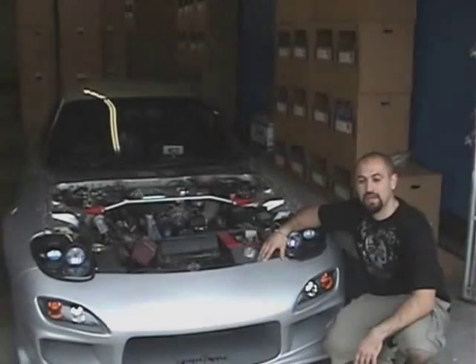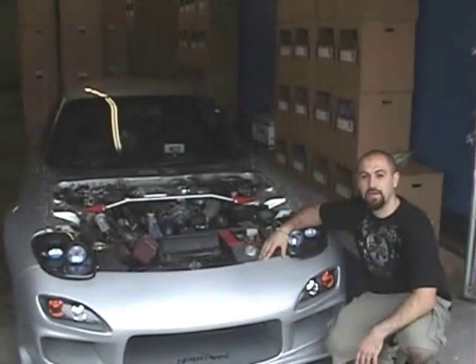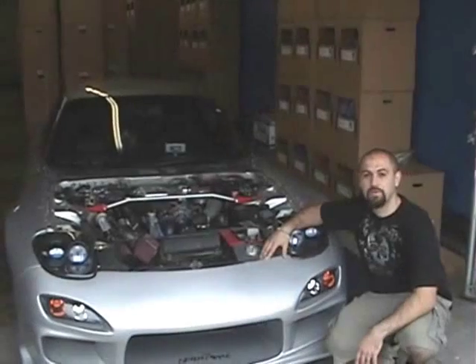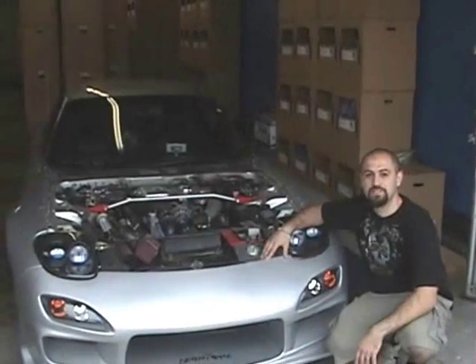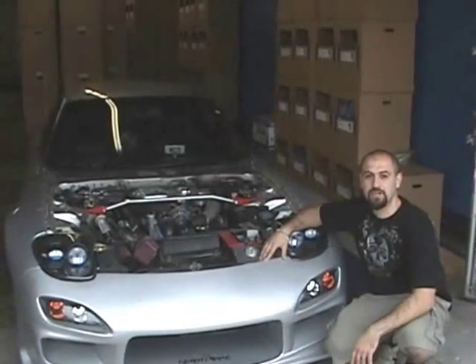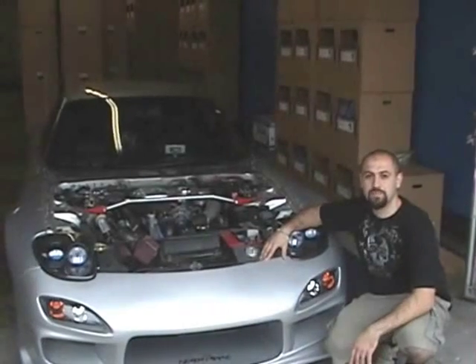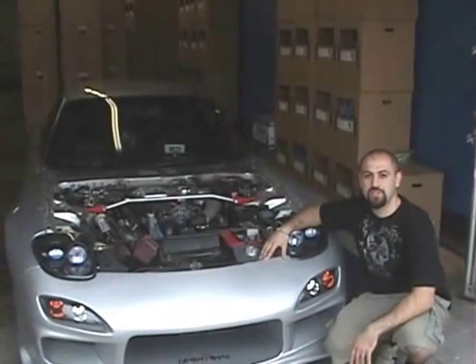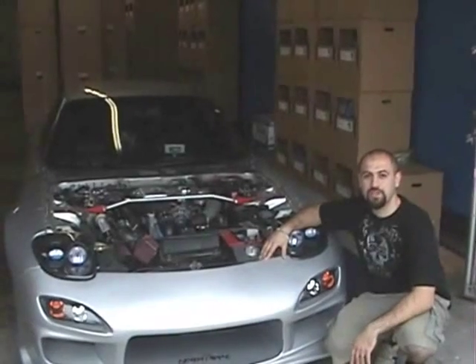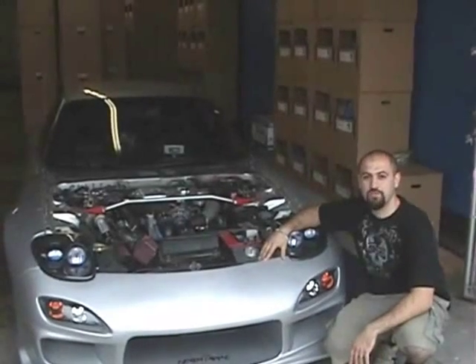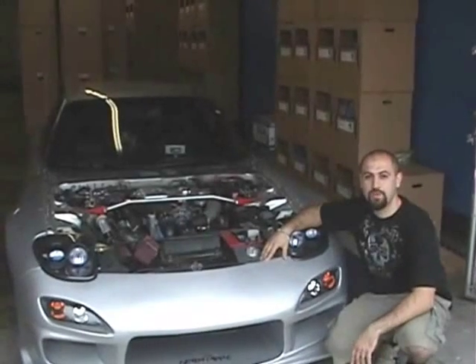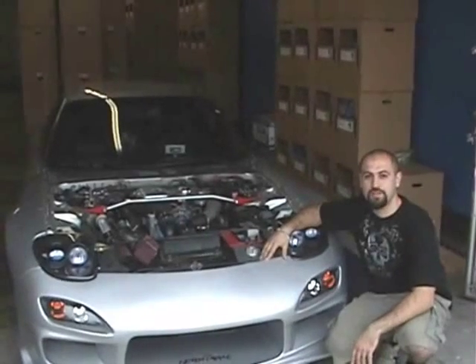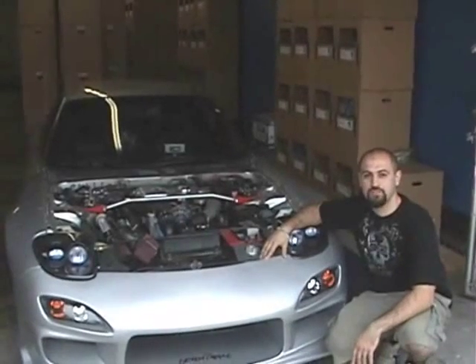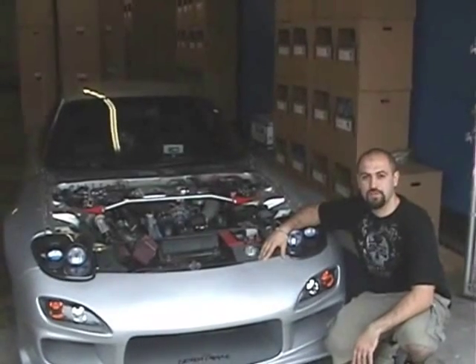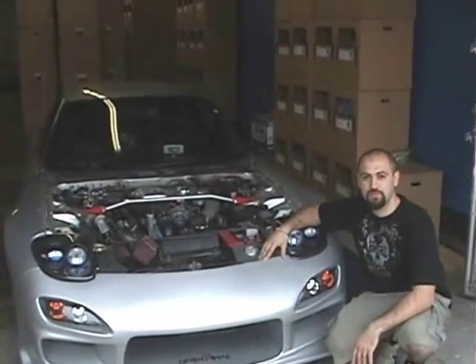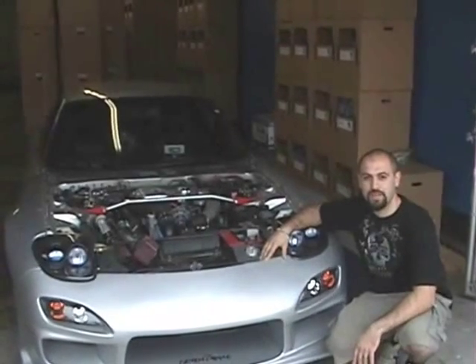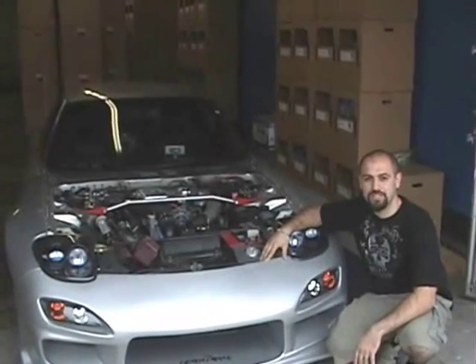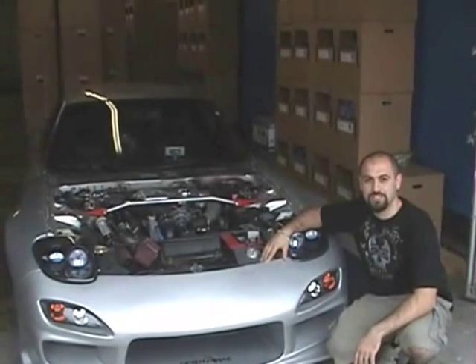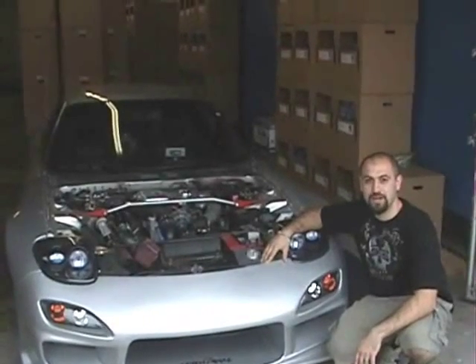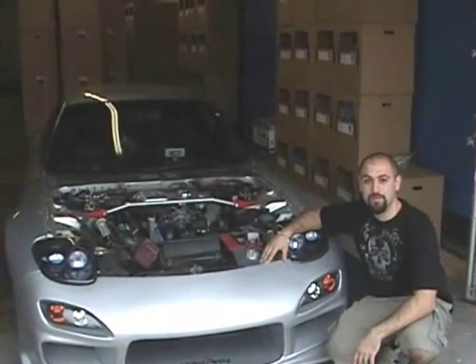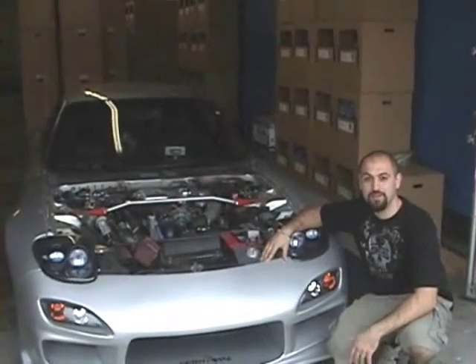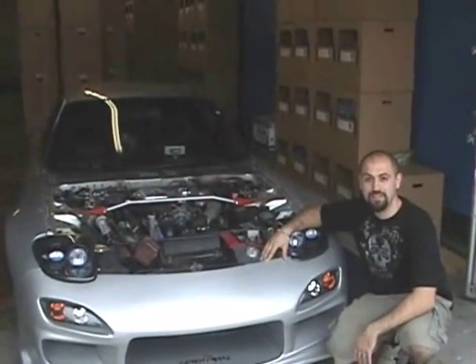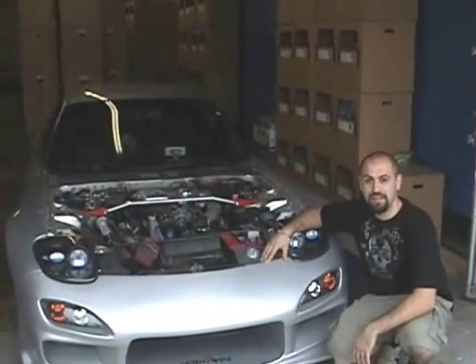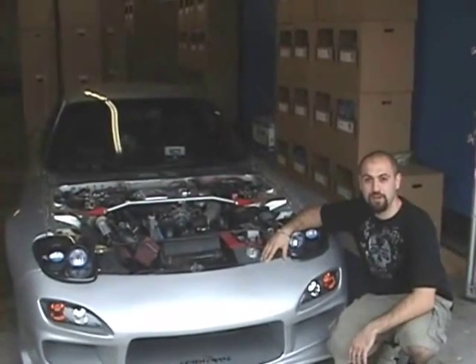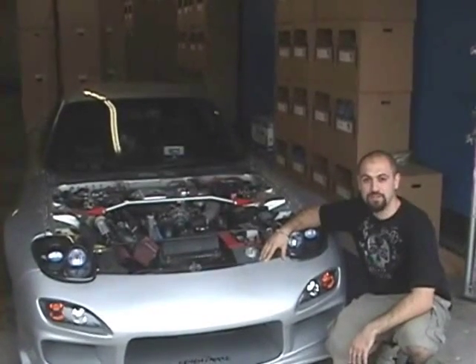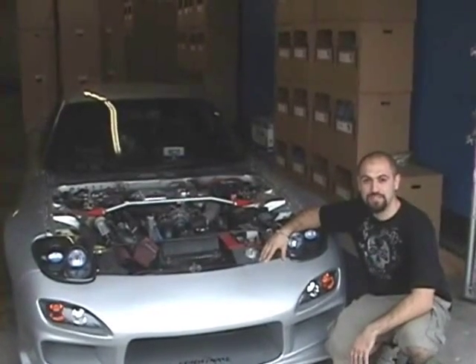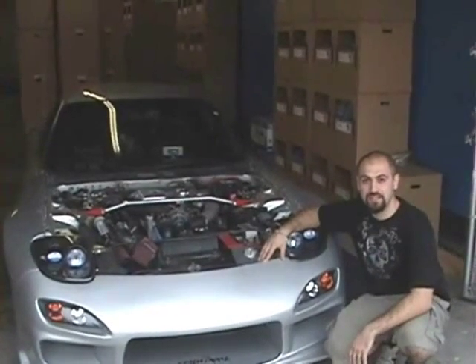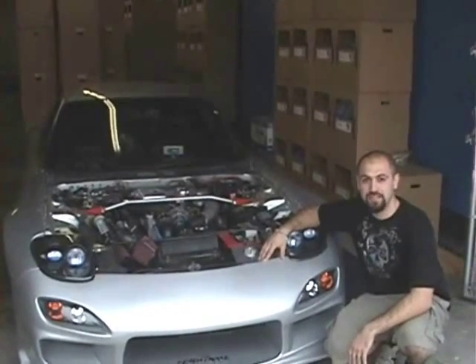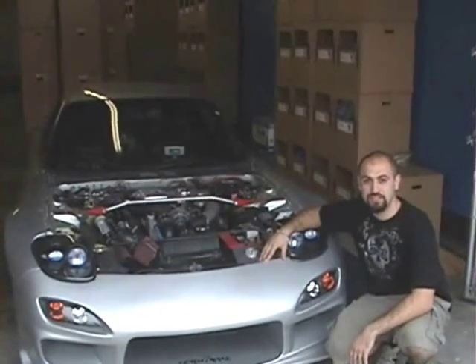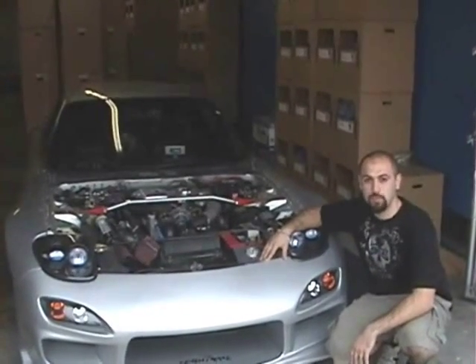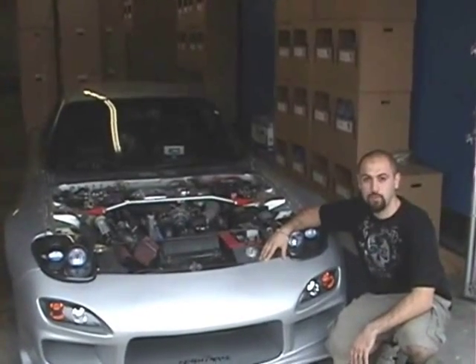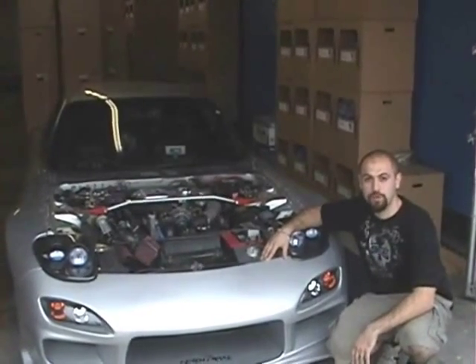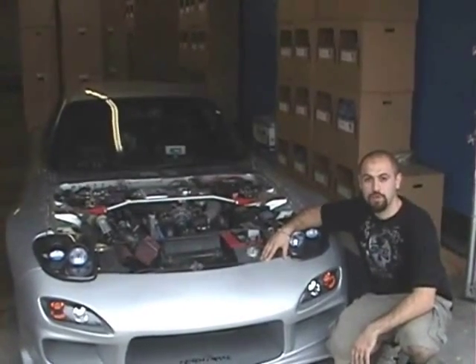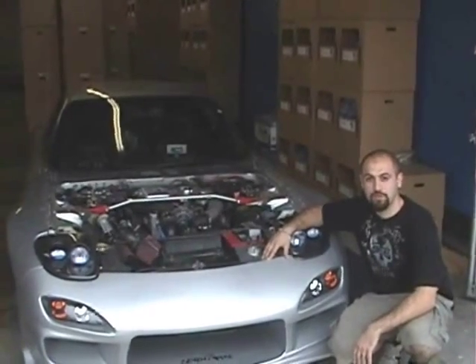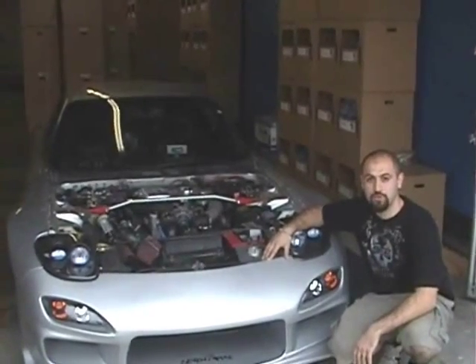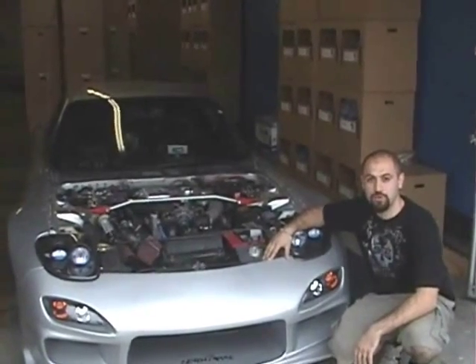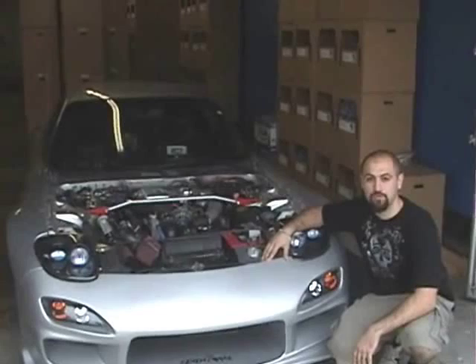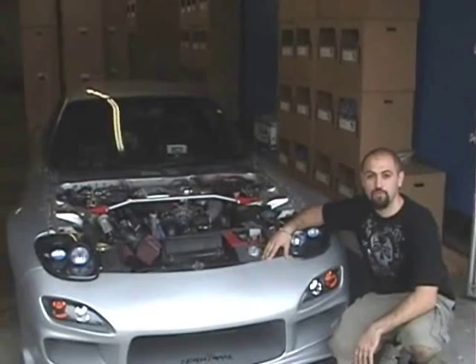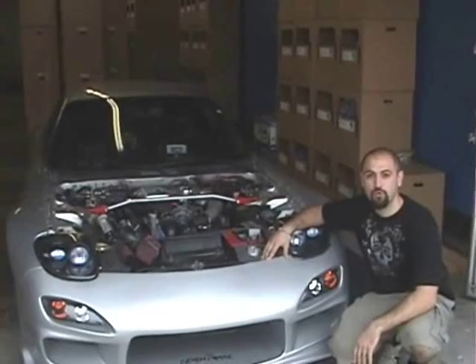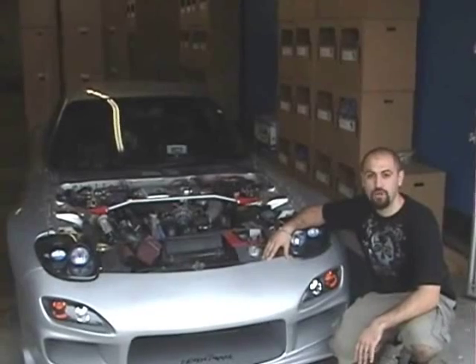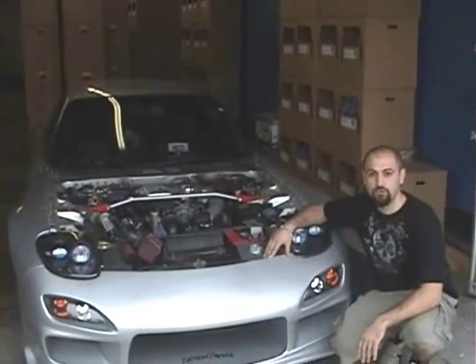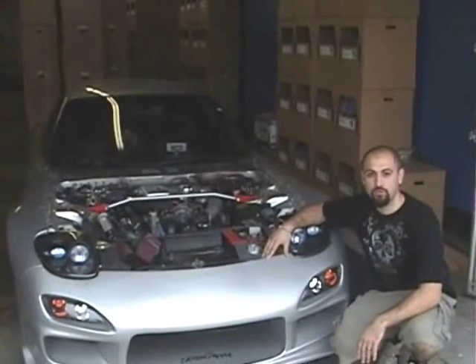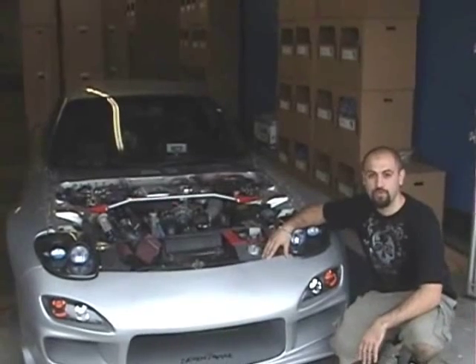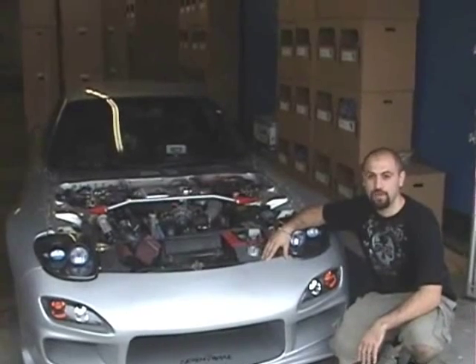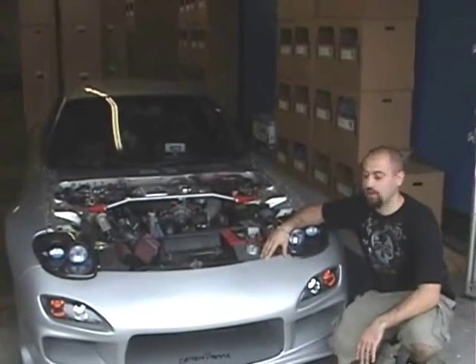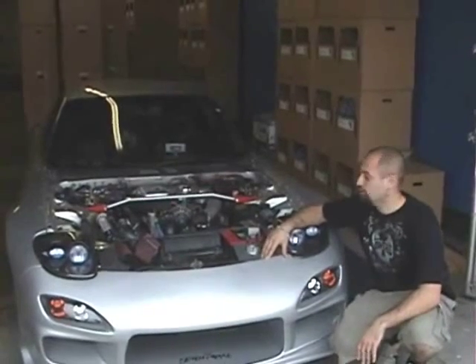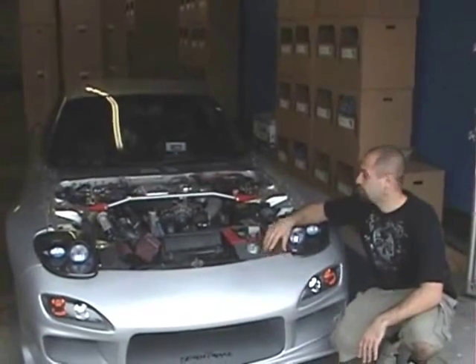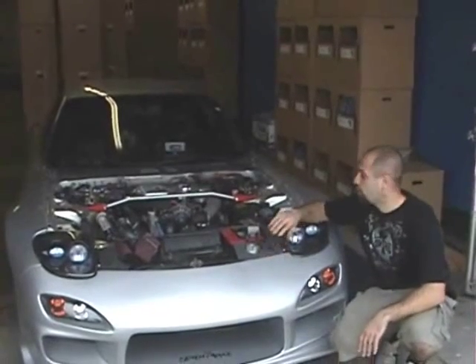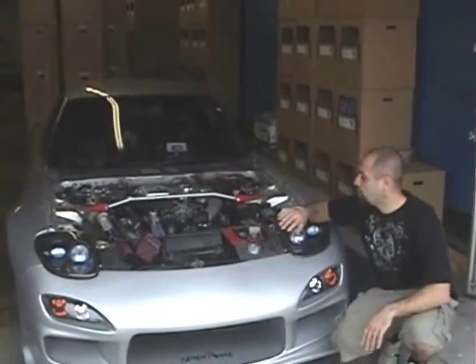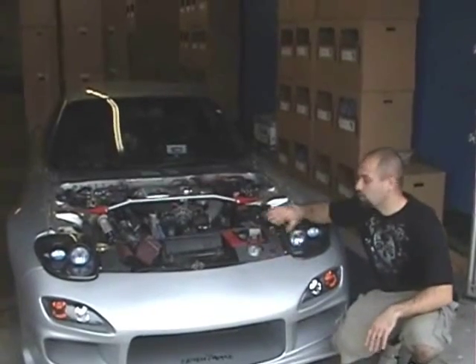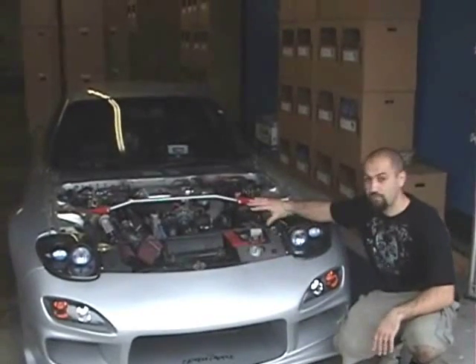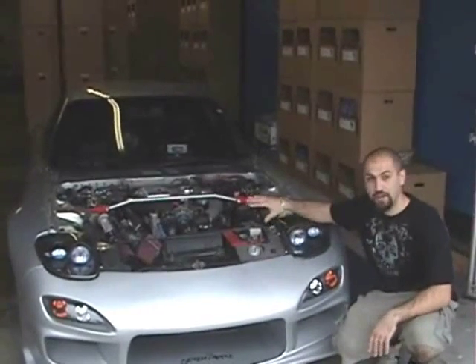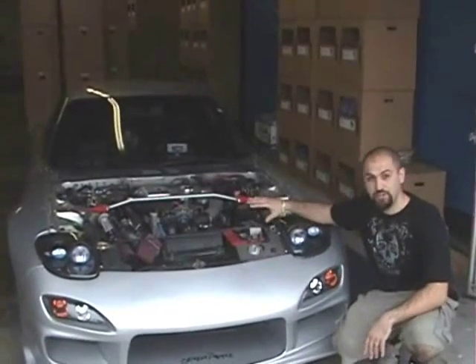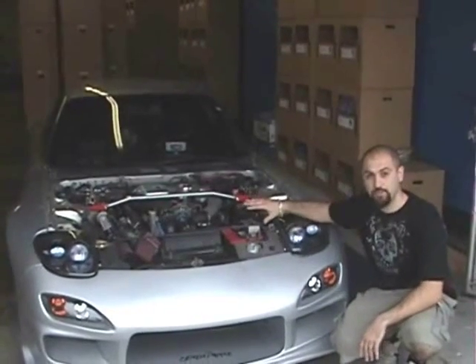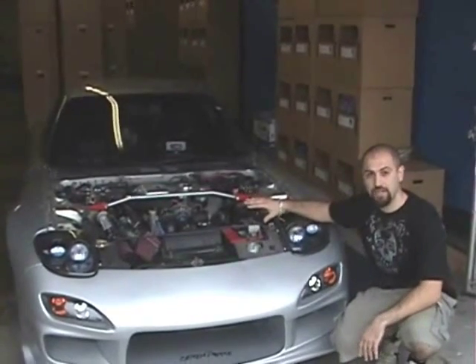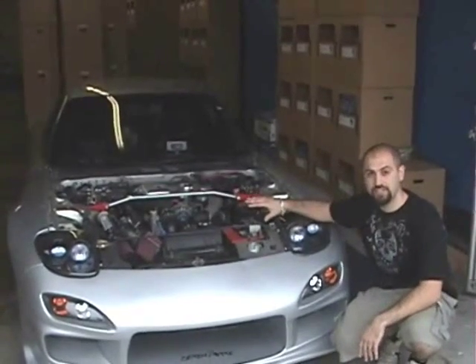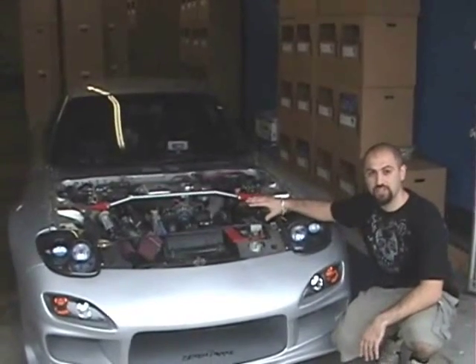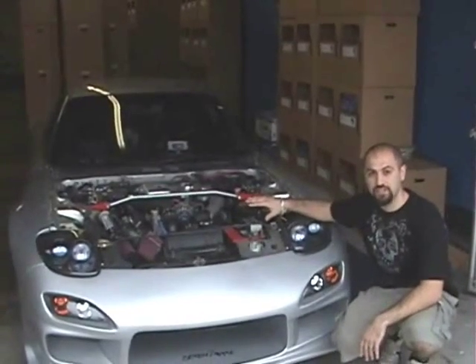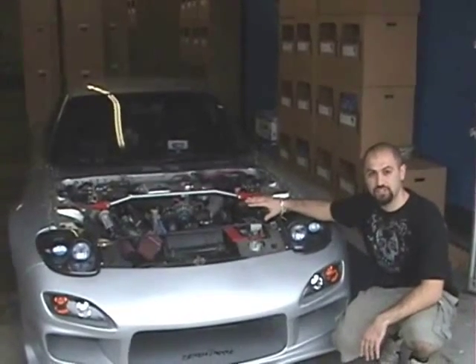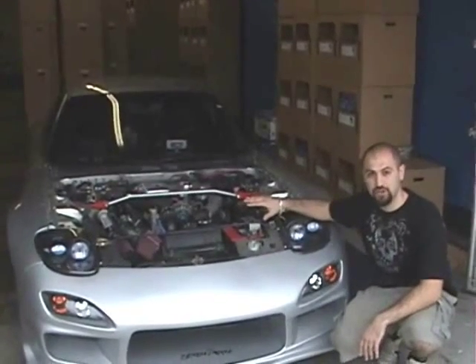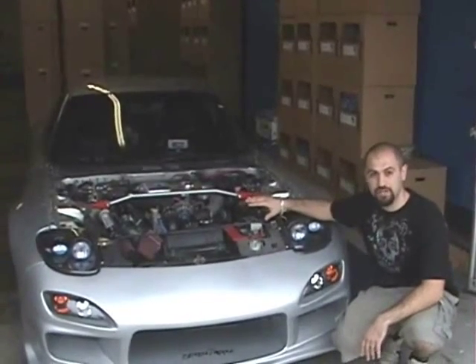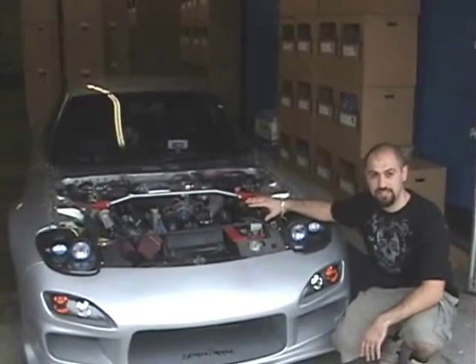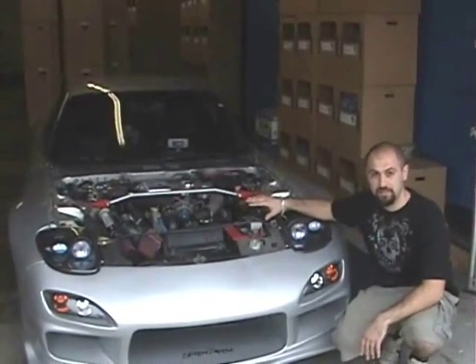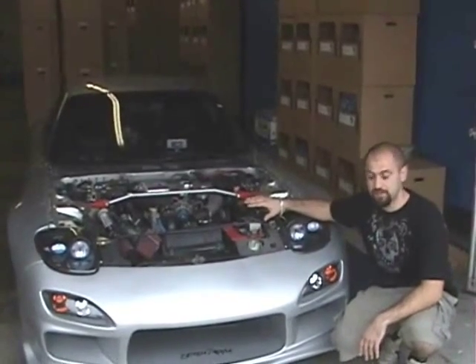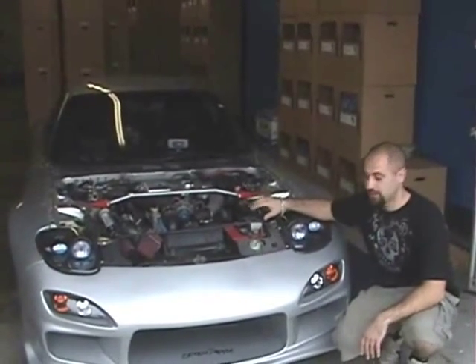Hey, what's up, it's Ollie from Ollie's Drift Garage. I'm here today at Host Techniques where we're going to be doing a full retrofit of all our vacuum lines on this RX-7.